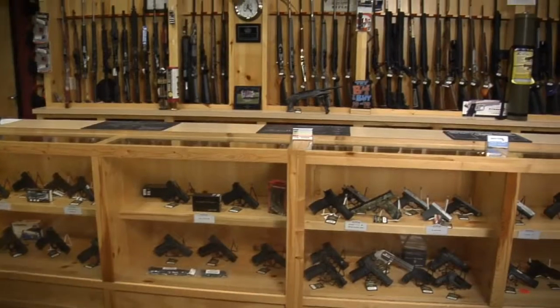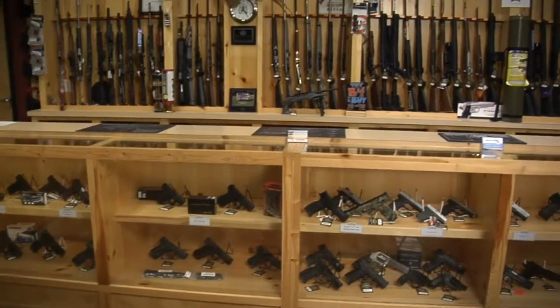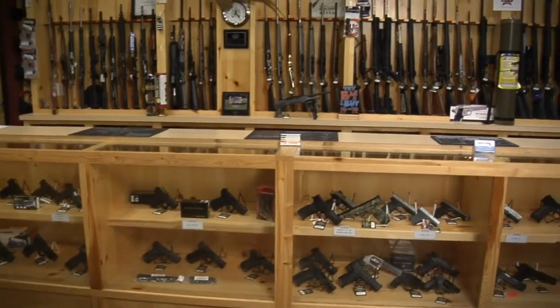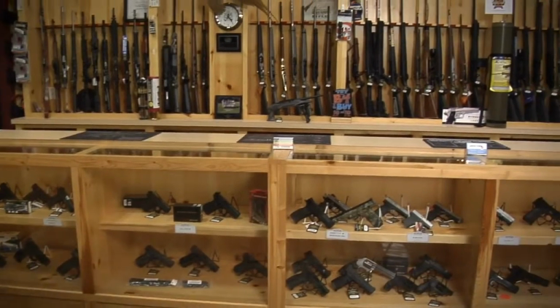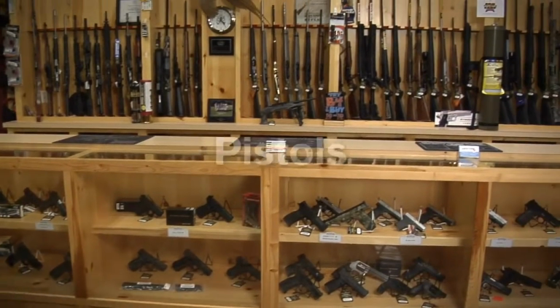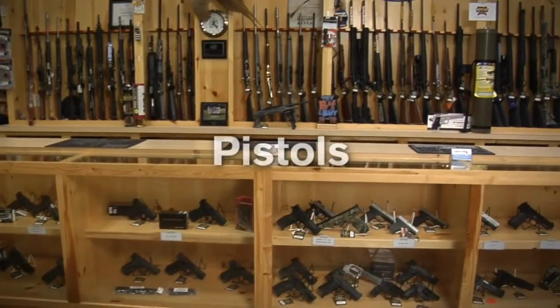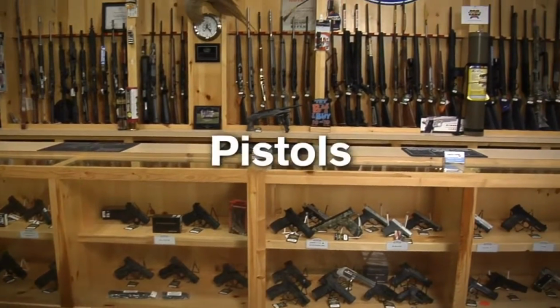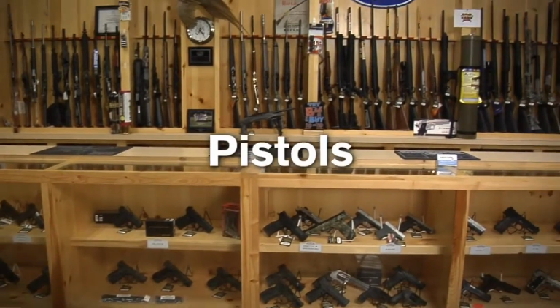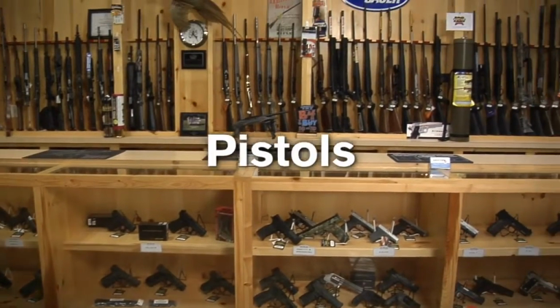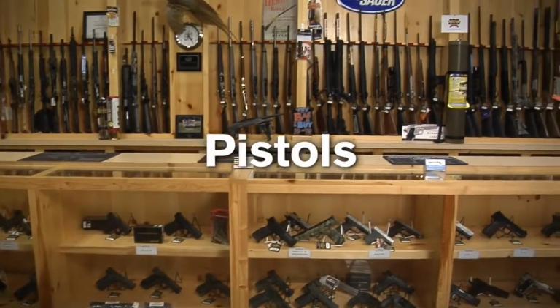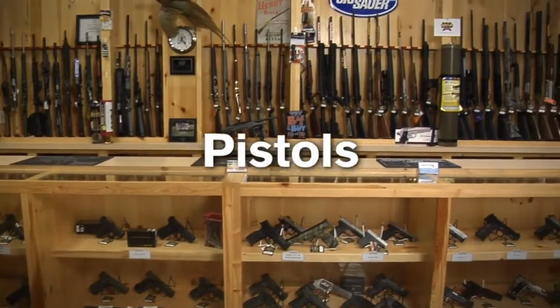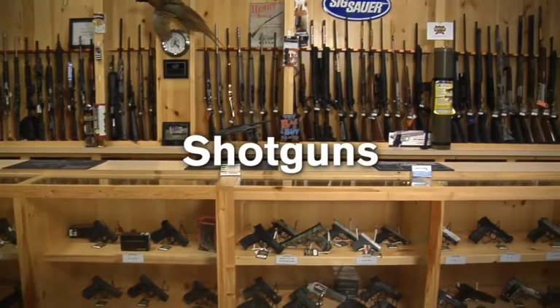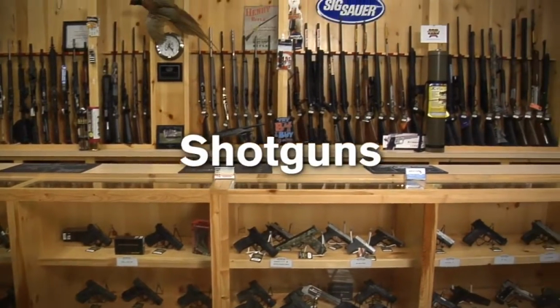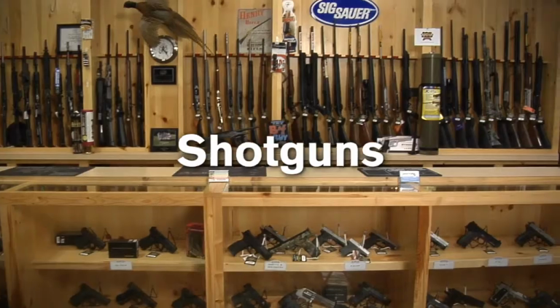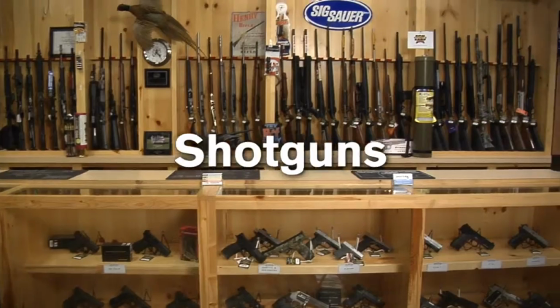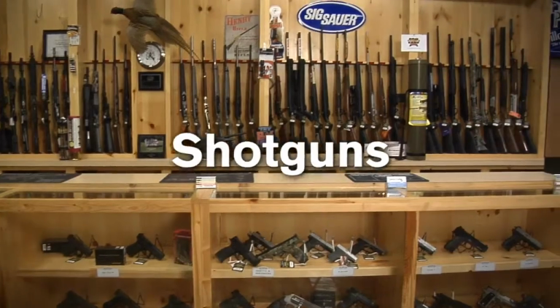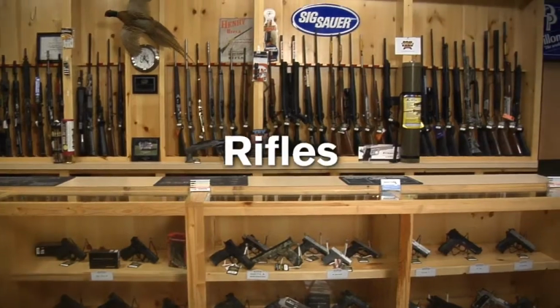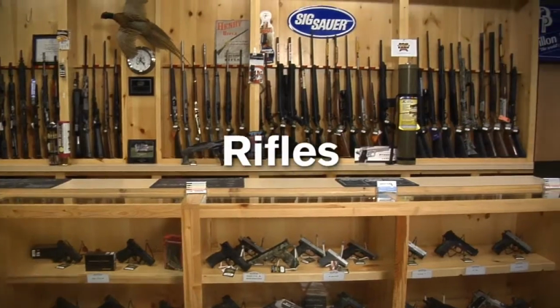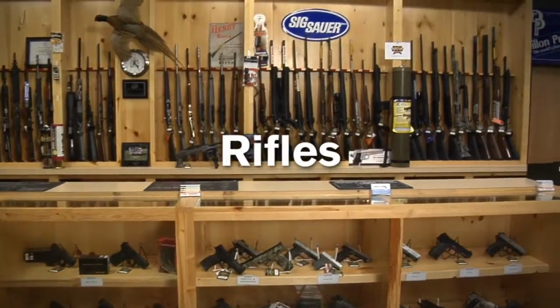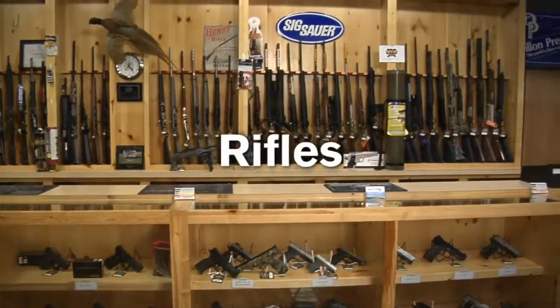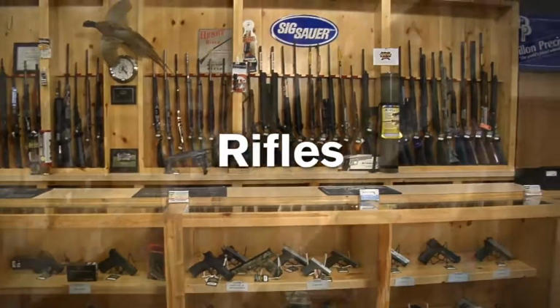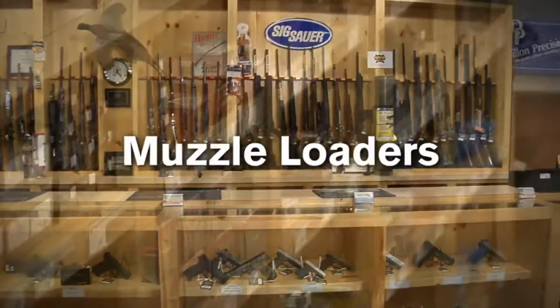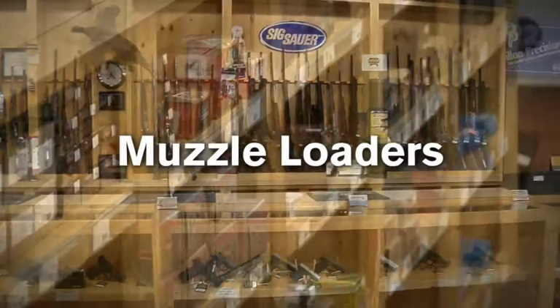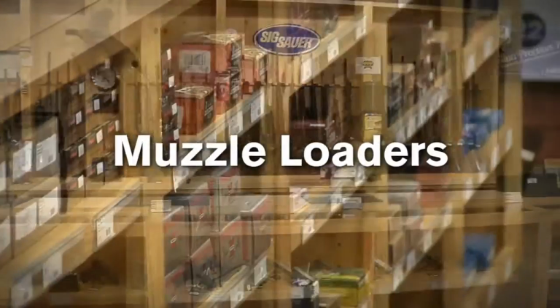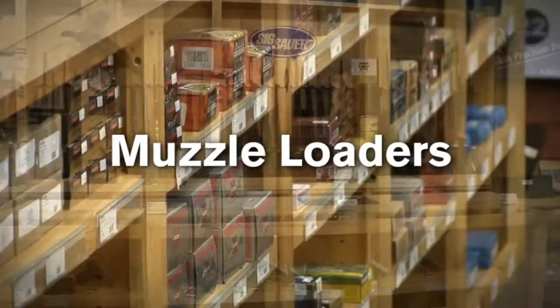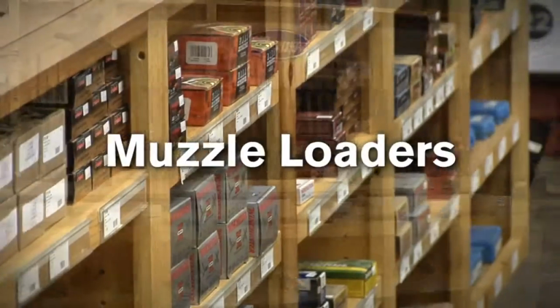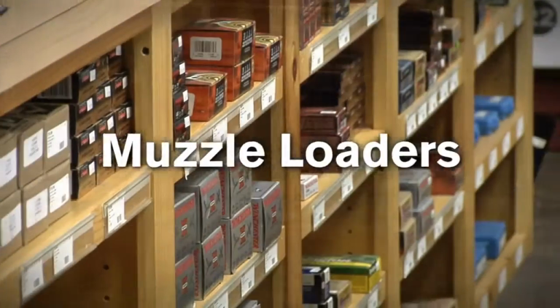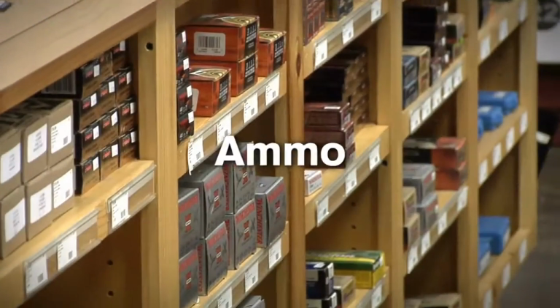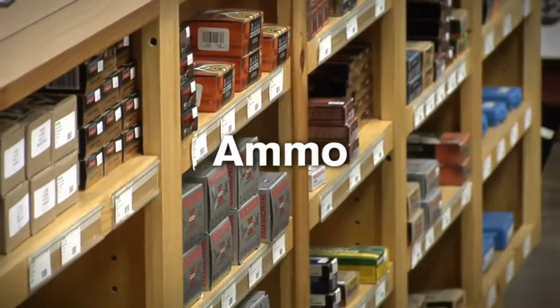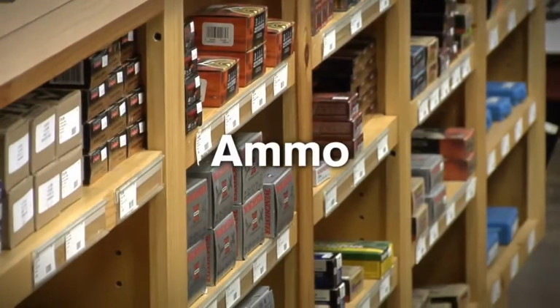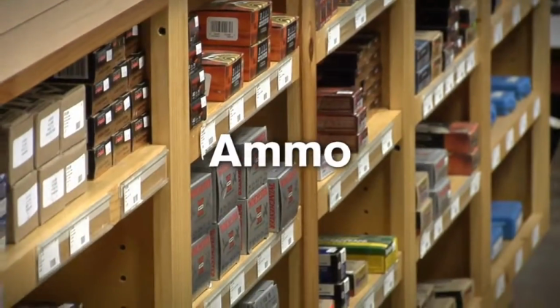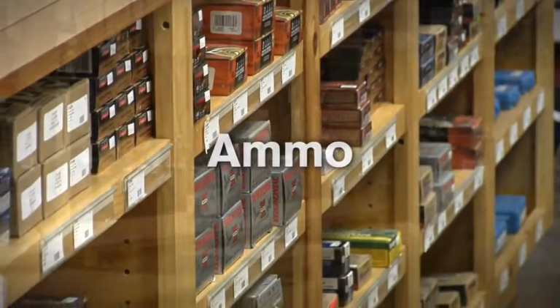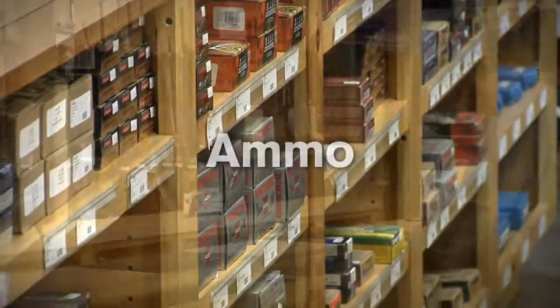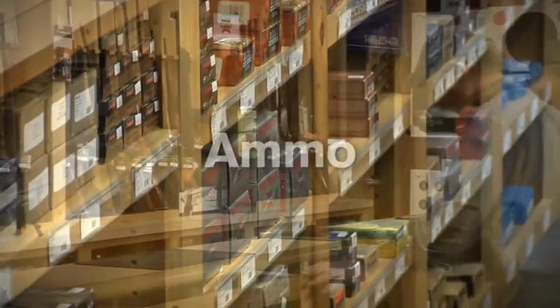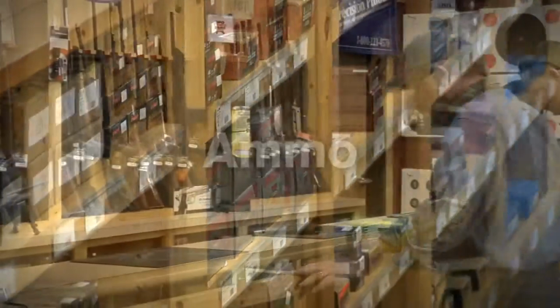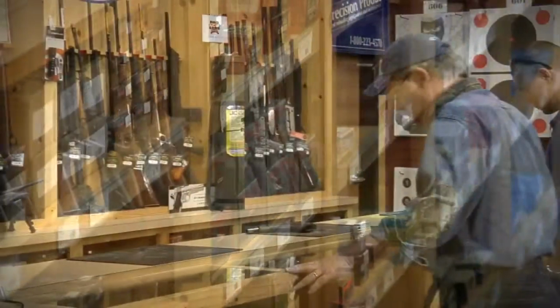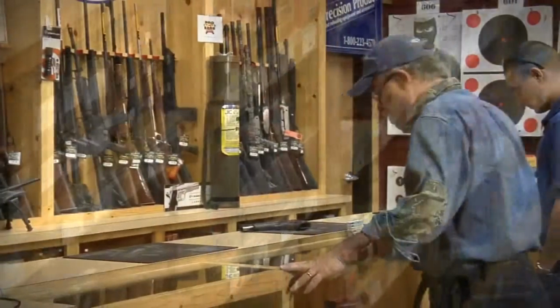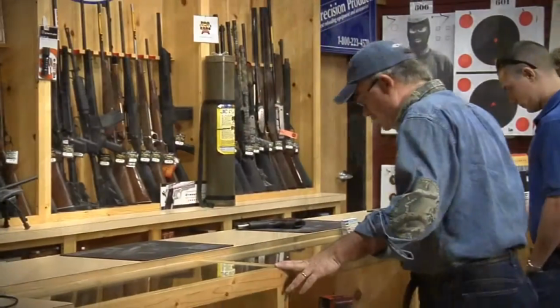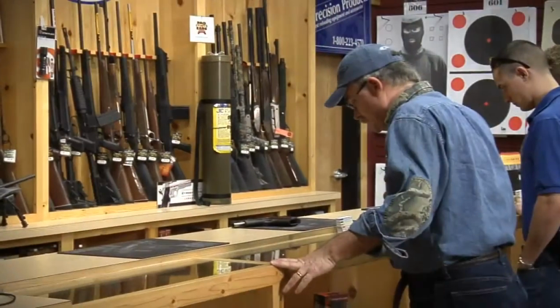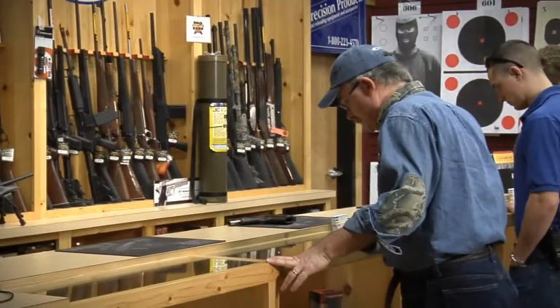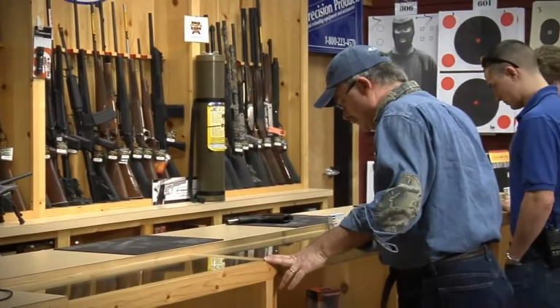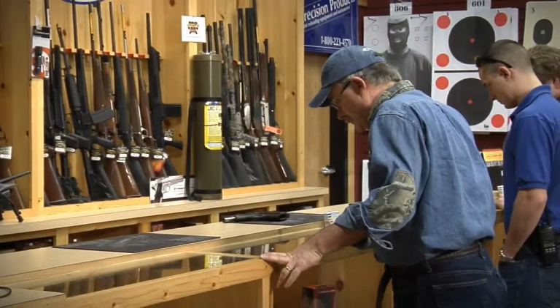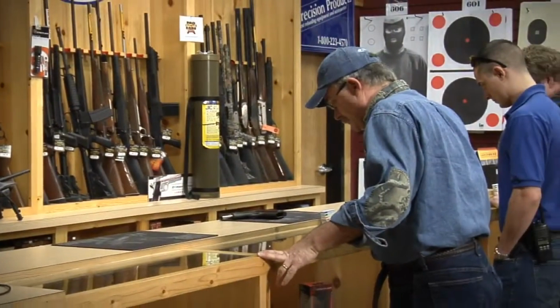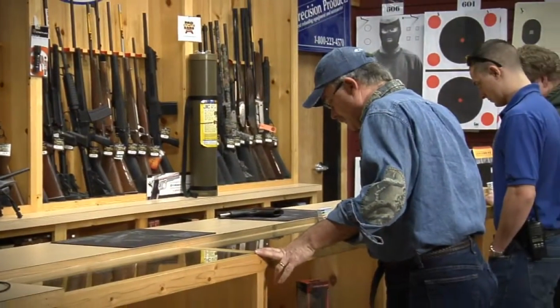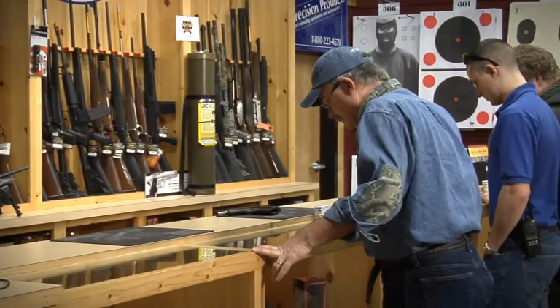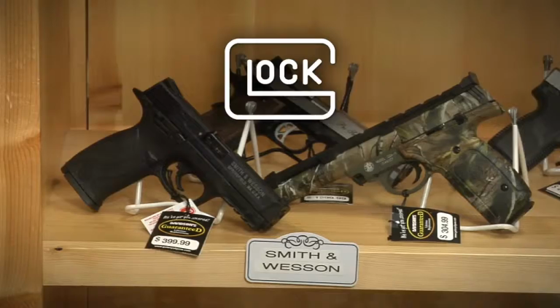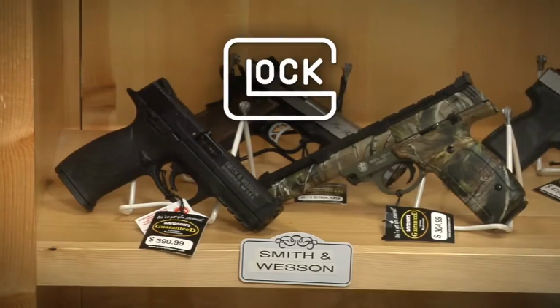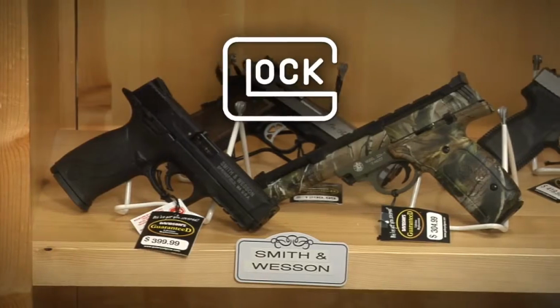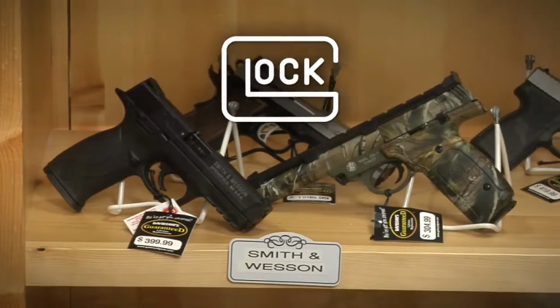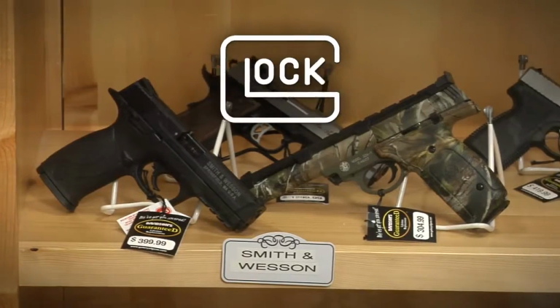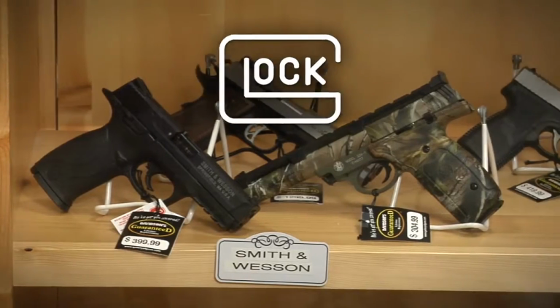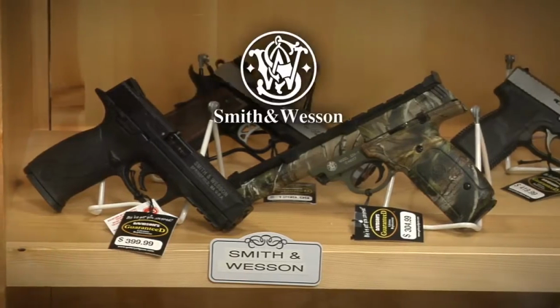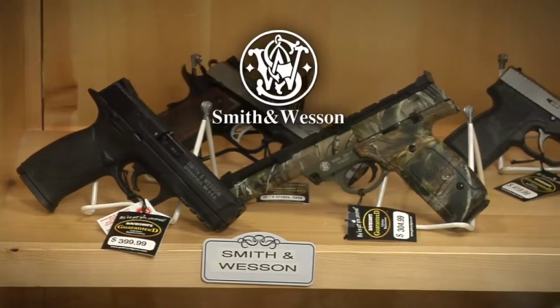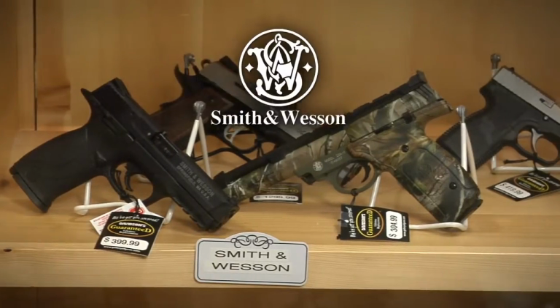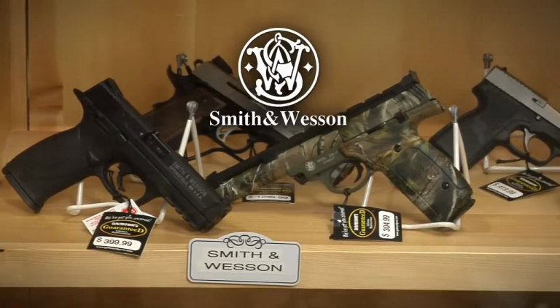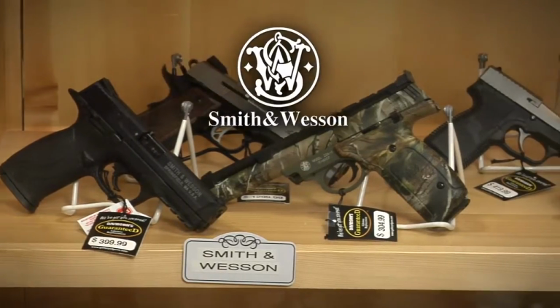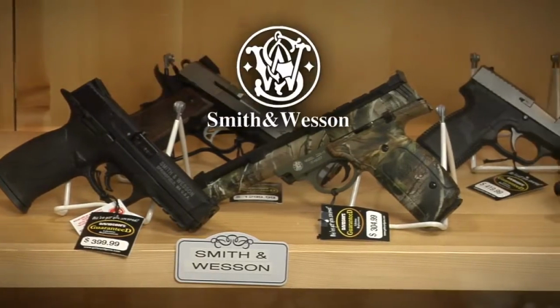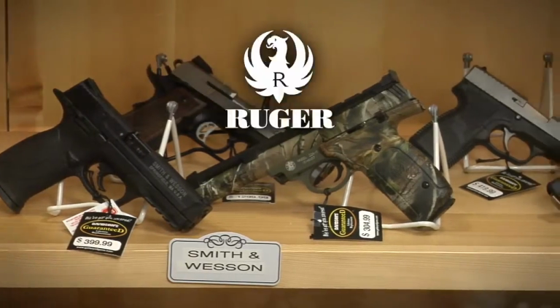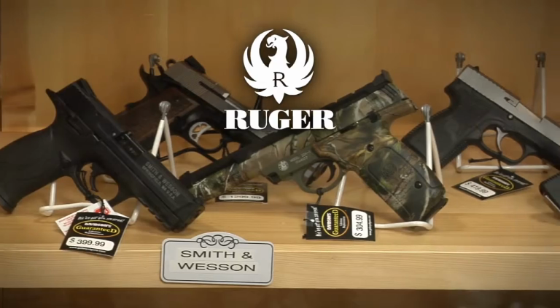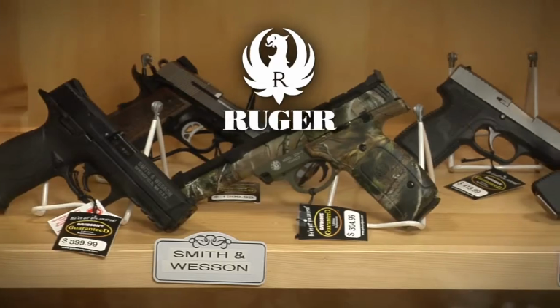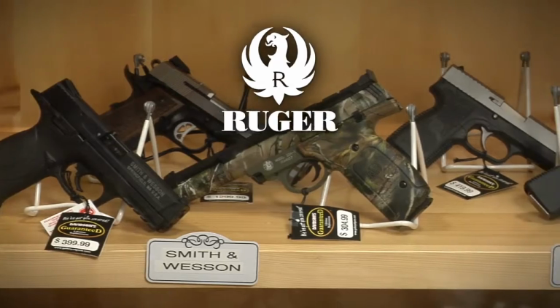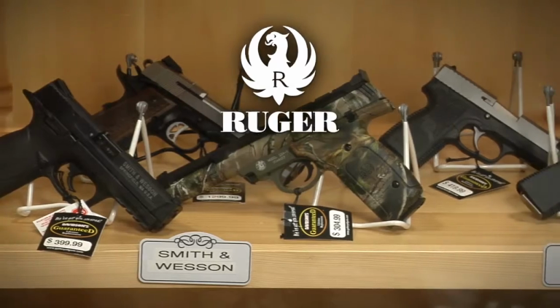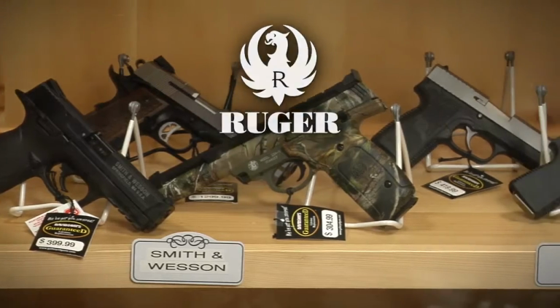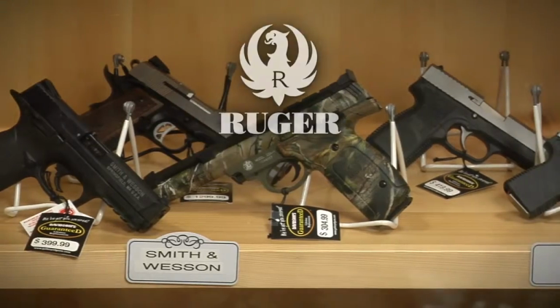We stock a full line of pistols, shotguns, rifles, muzzleloaders, and ammo in our sales and service center. From Glock, Smith & Wesson, Ruger, and more.